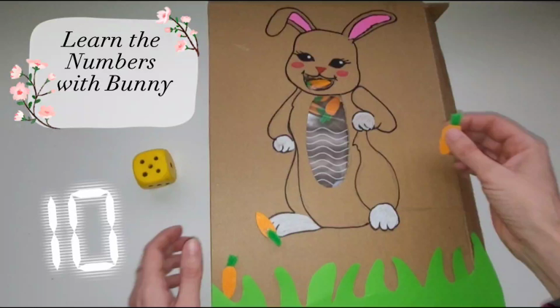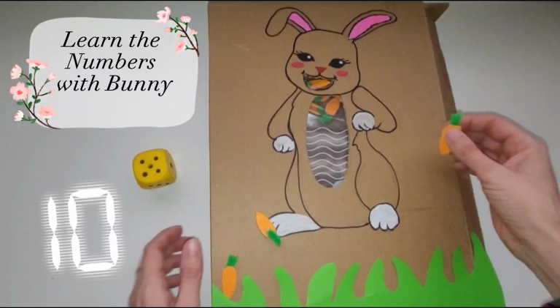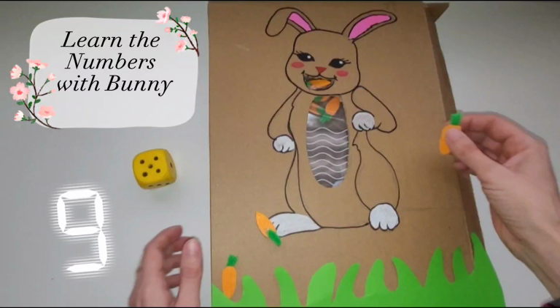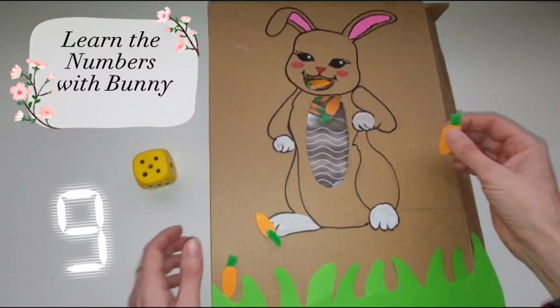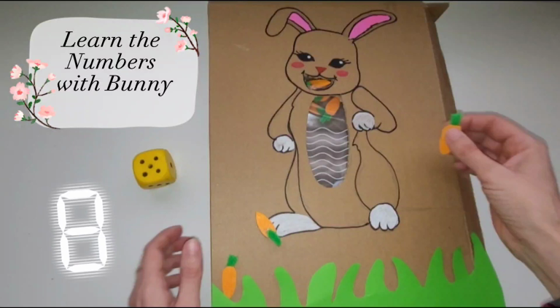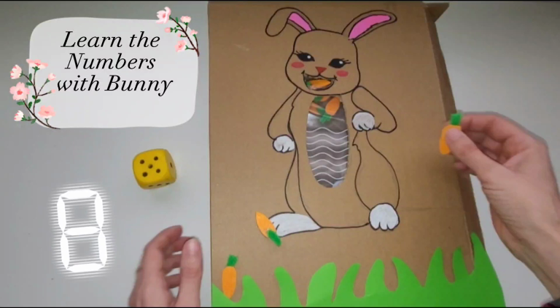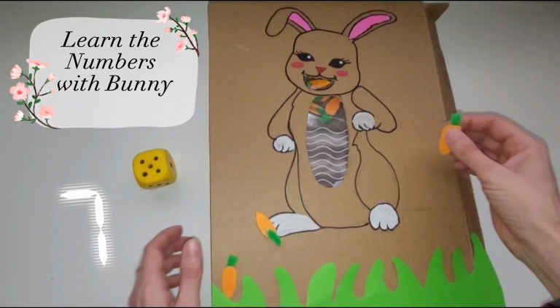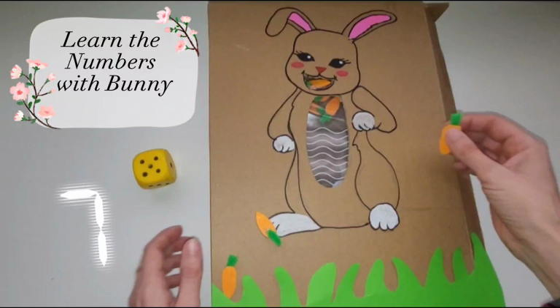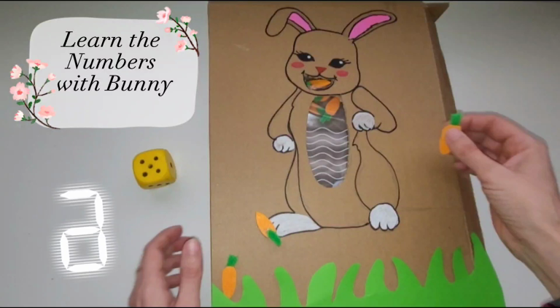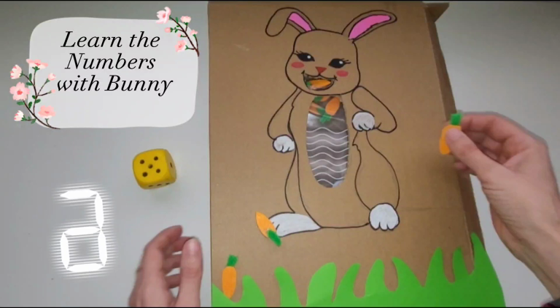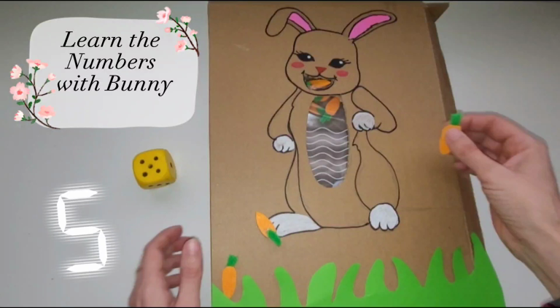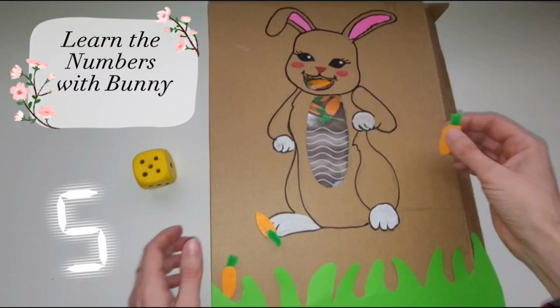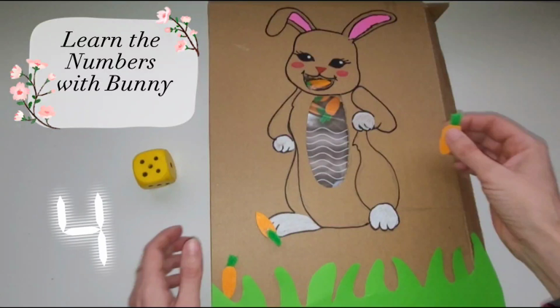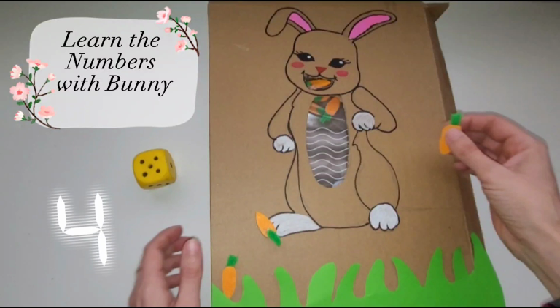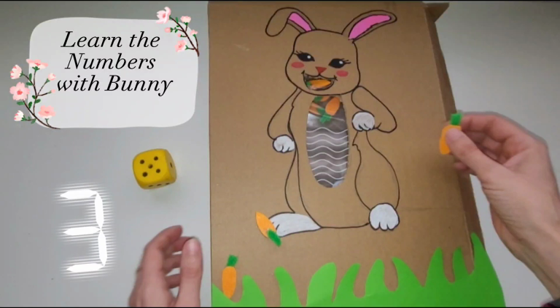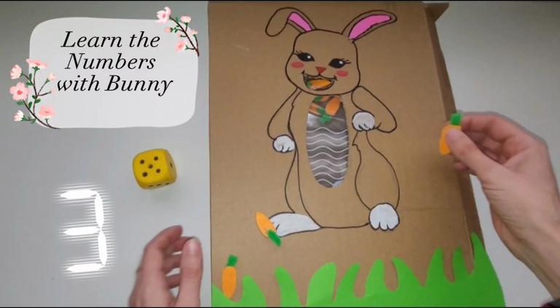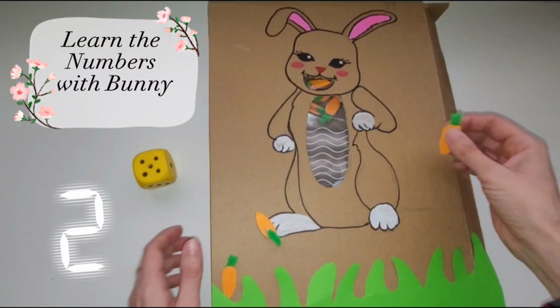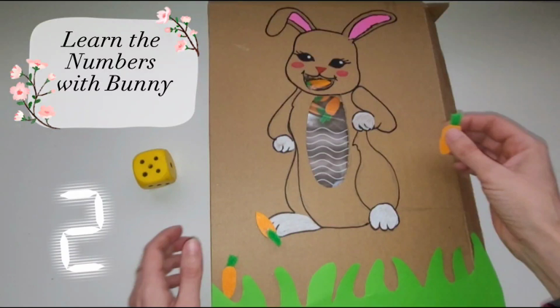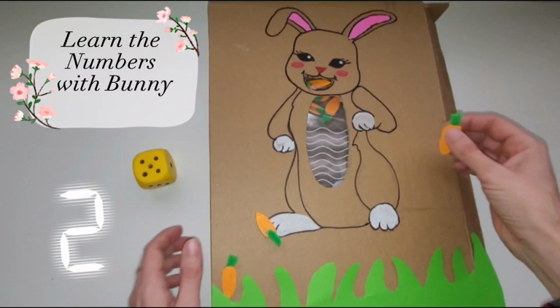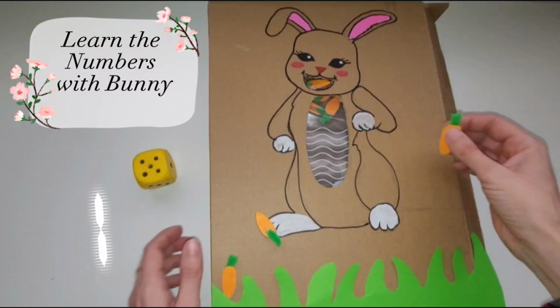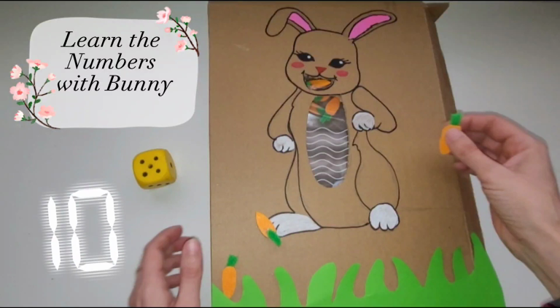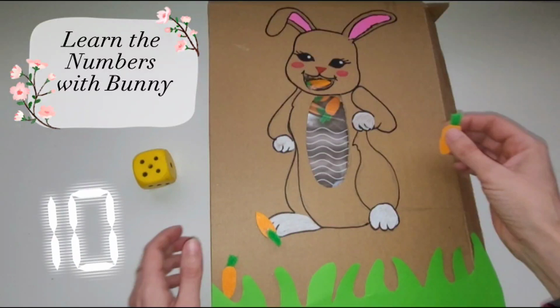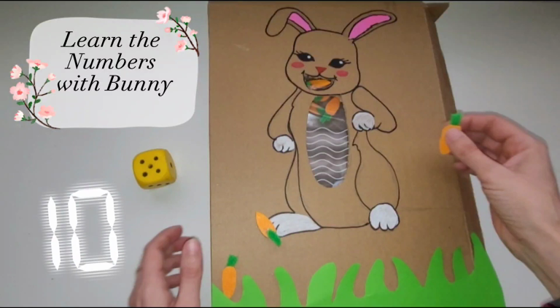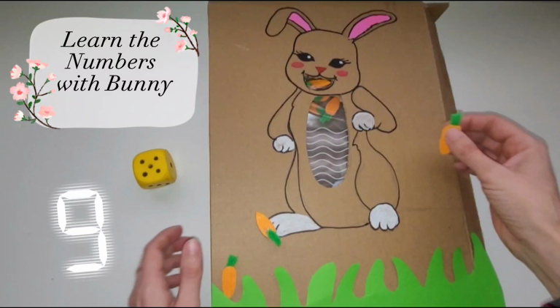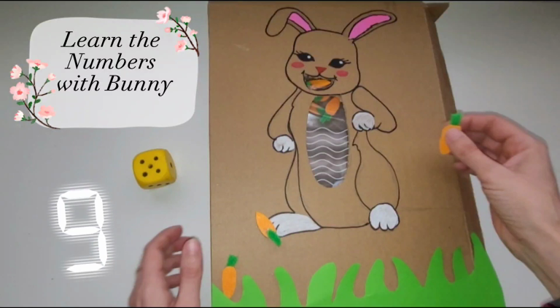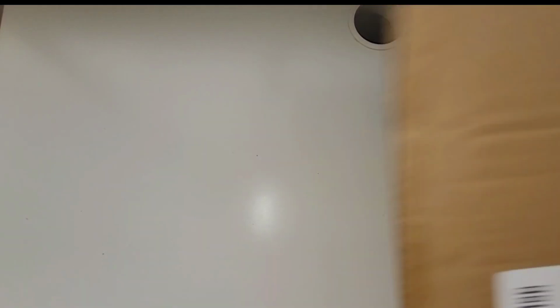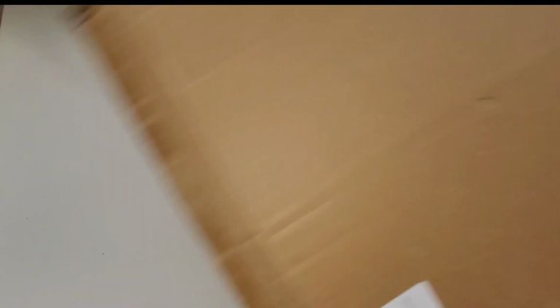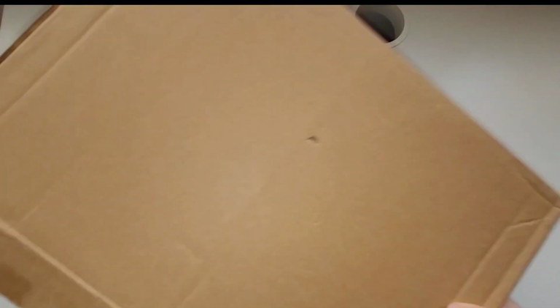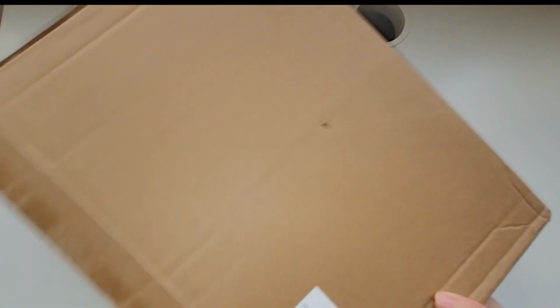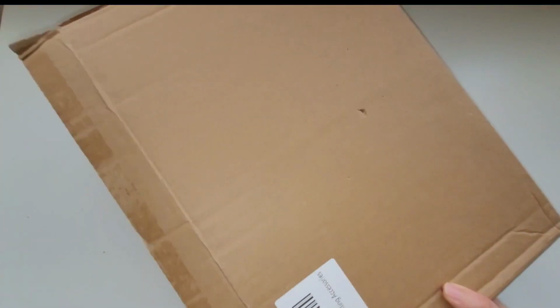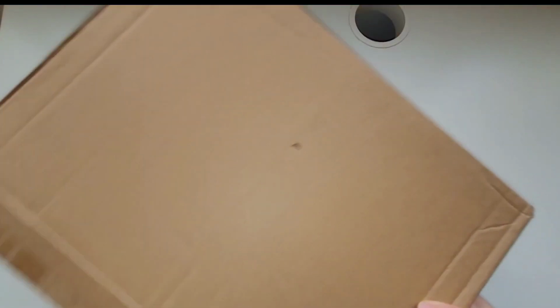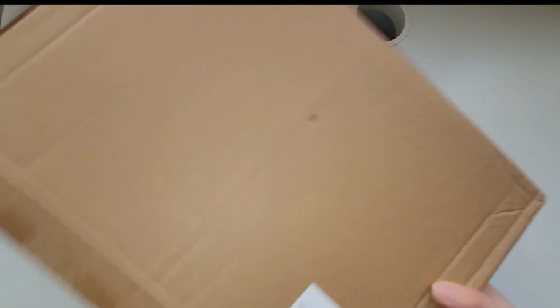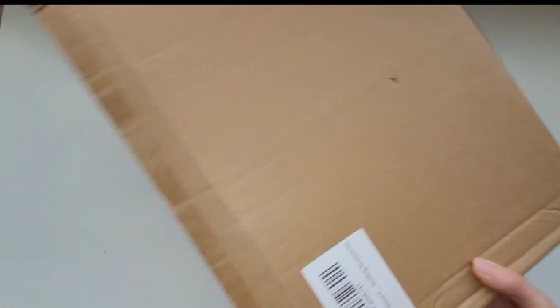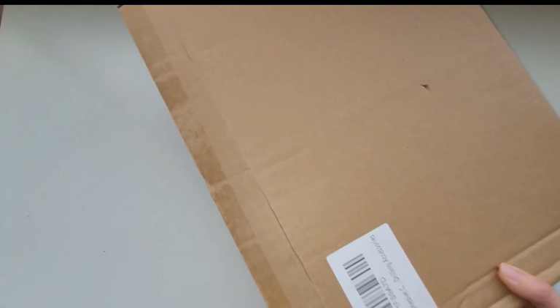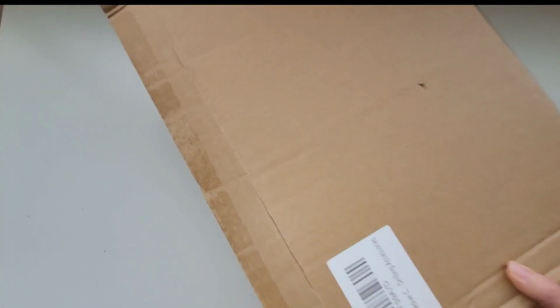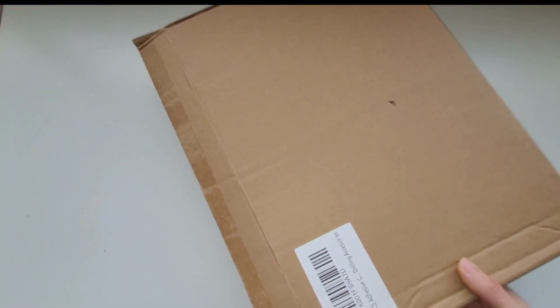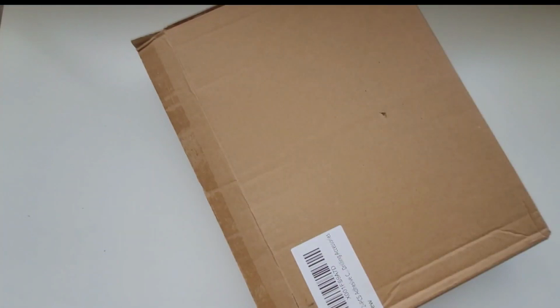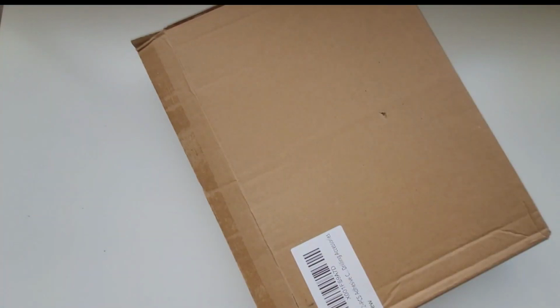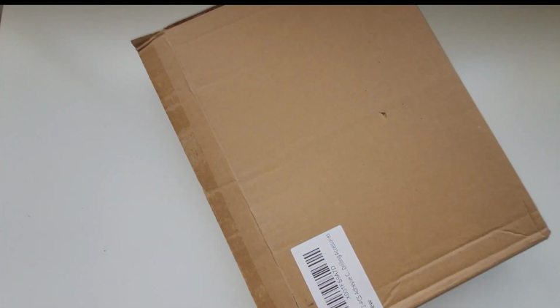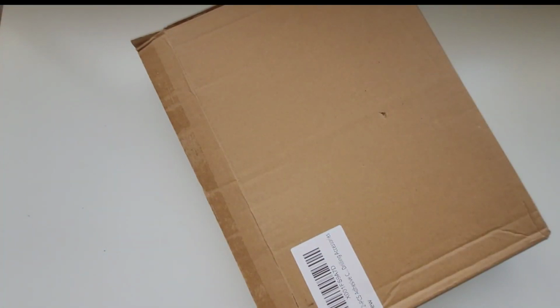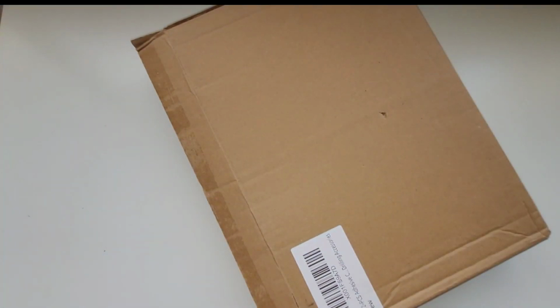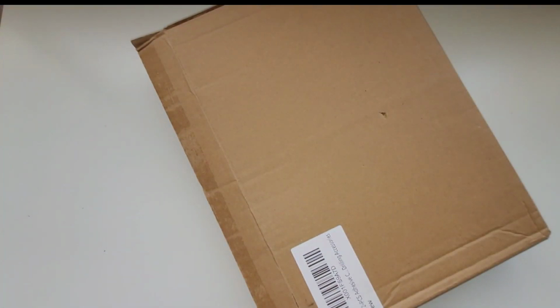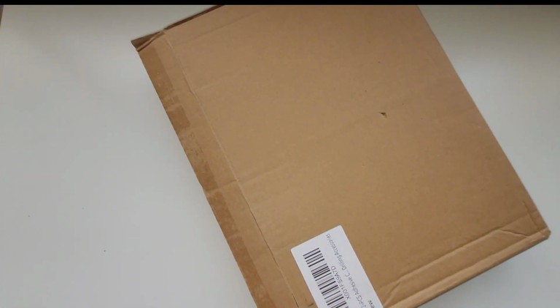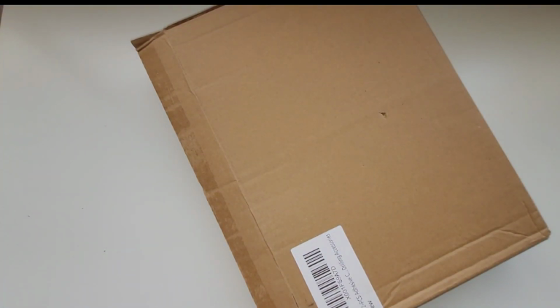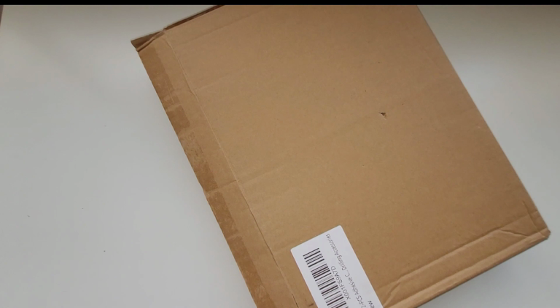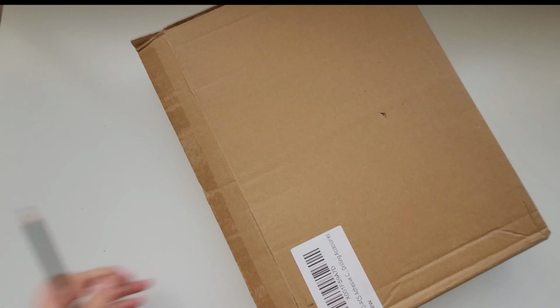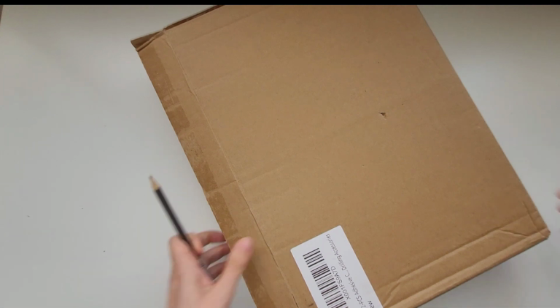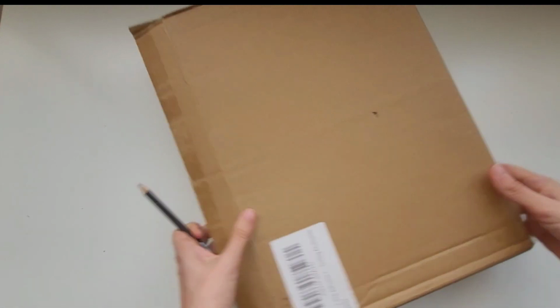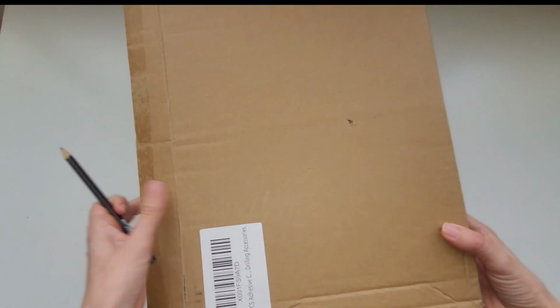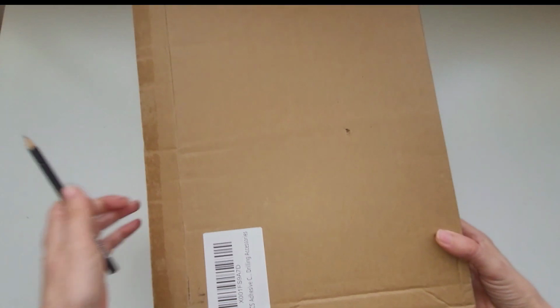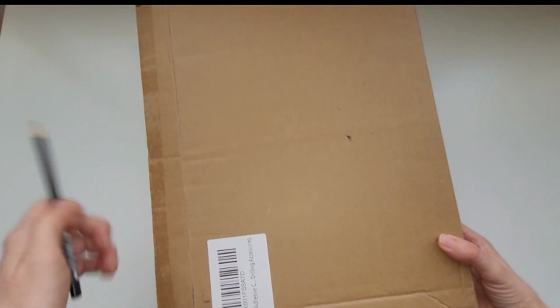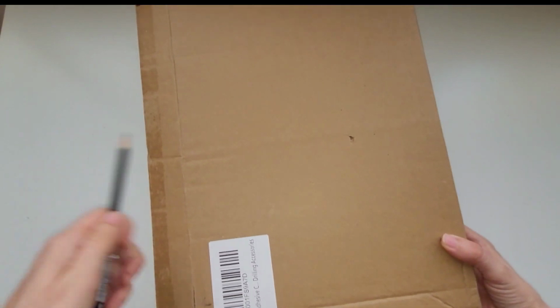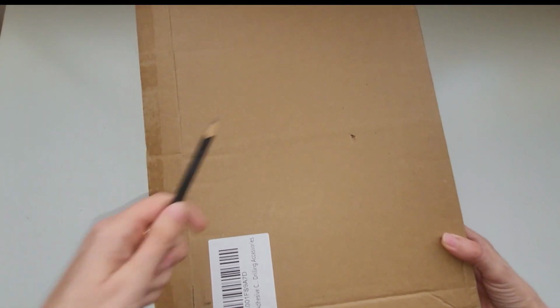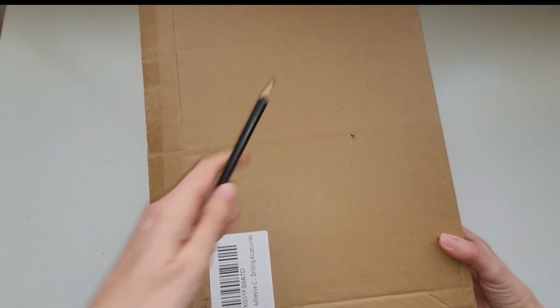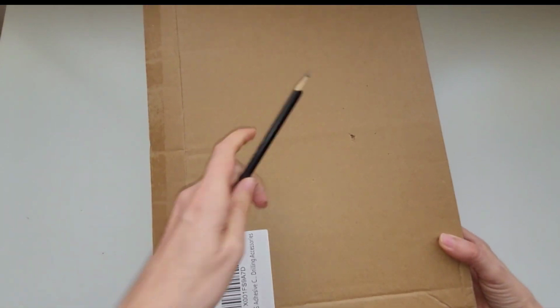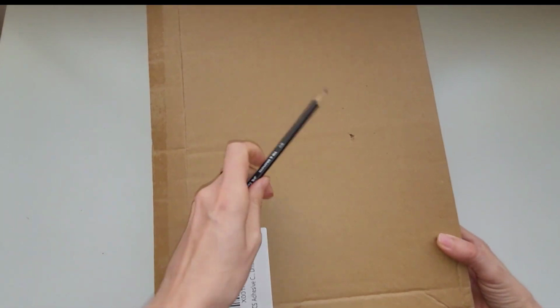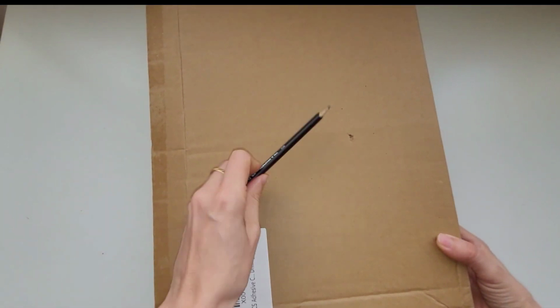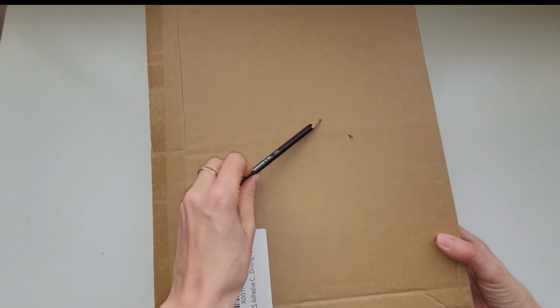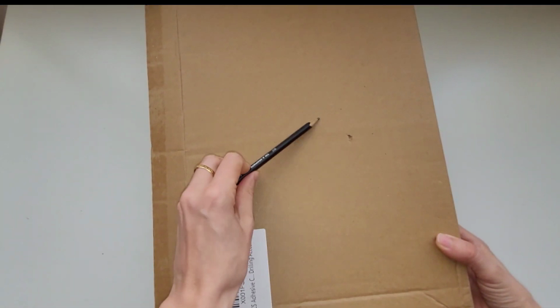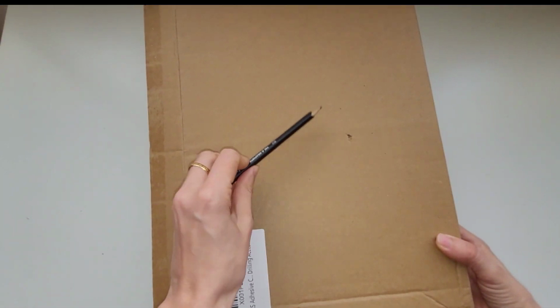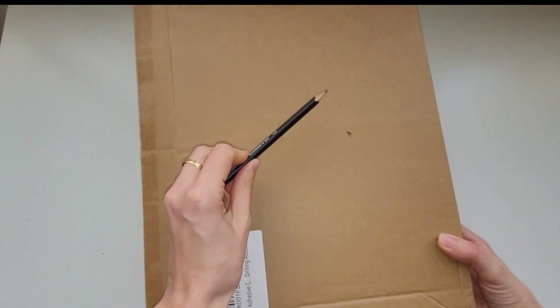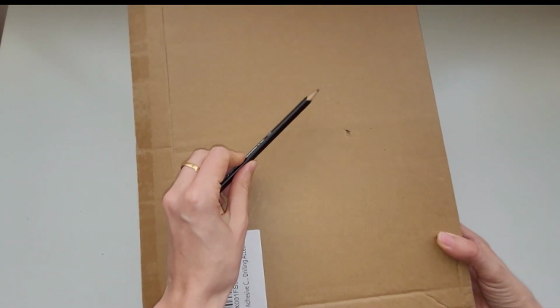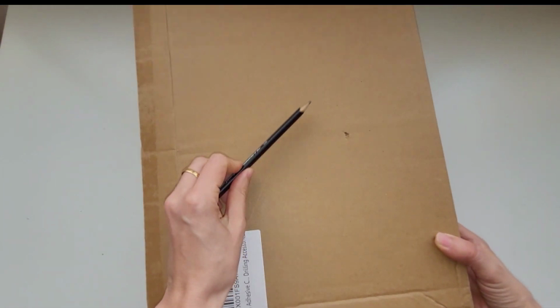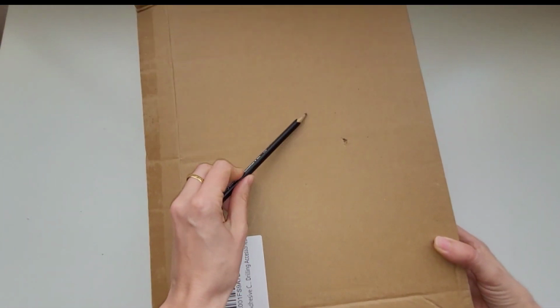Hello my friends! Welcome to Bunny Tales. Today we're going to make a fun activity for your little ones who are learning how to count.